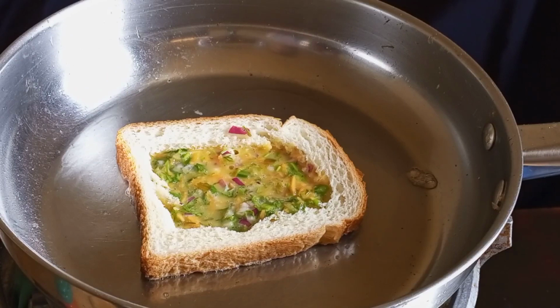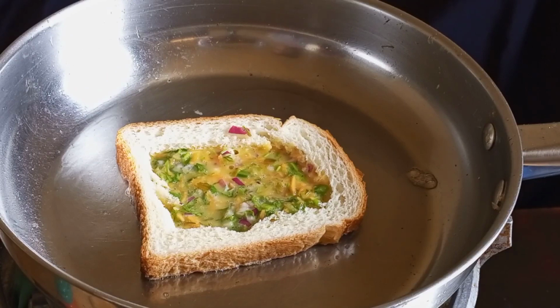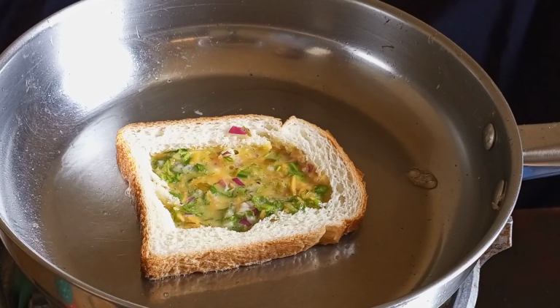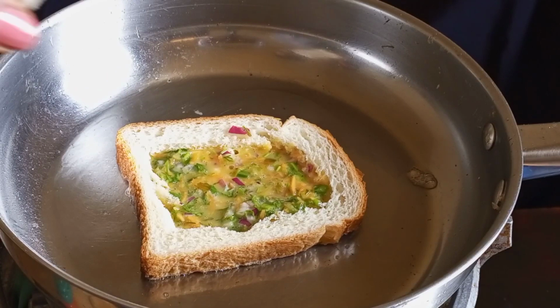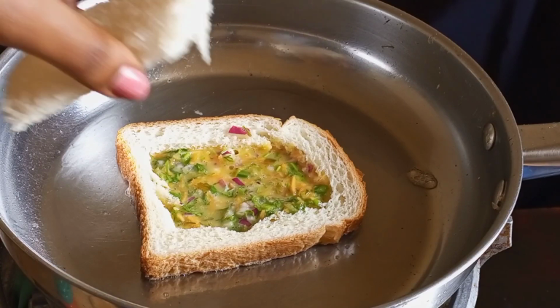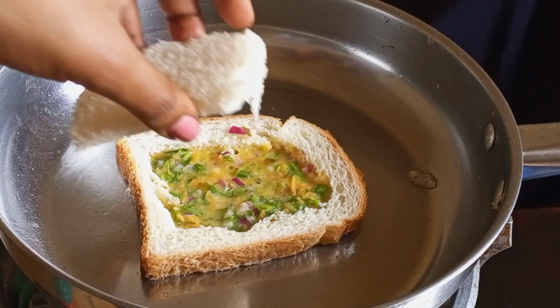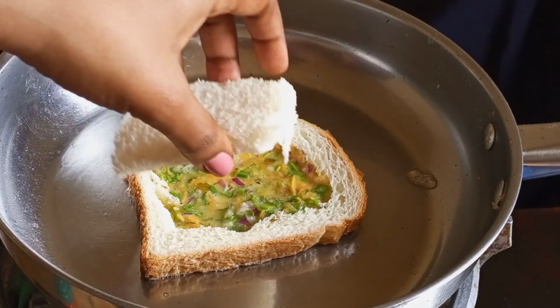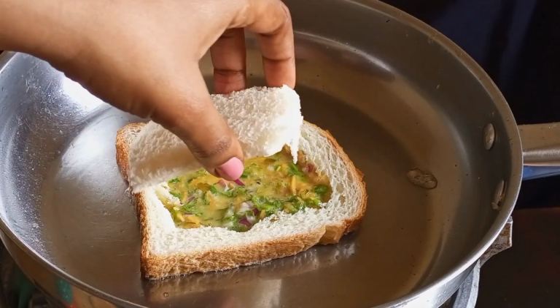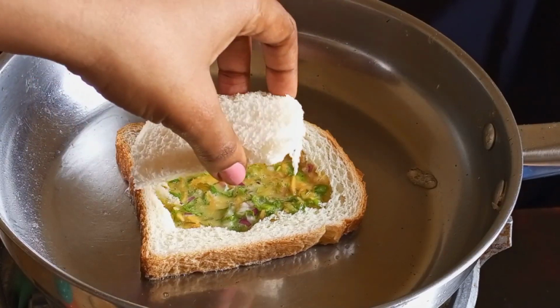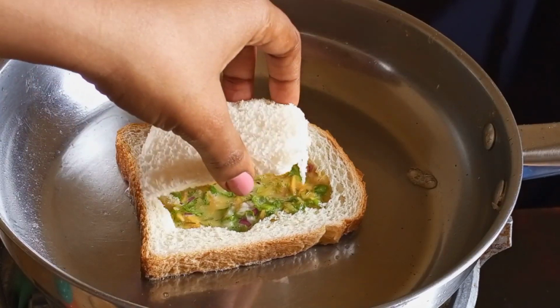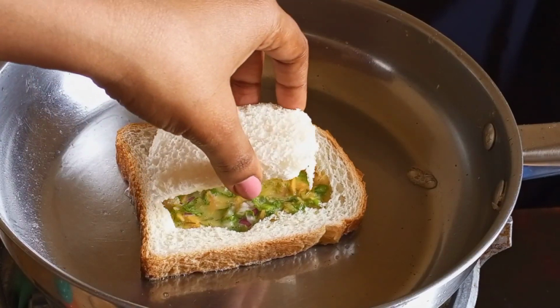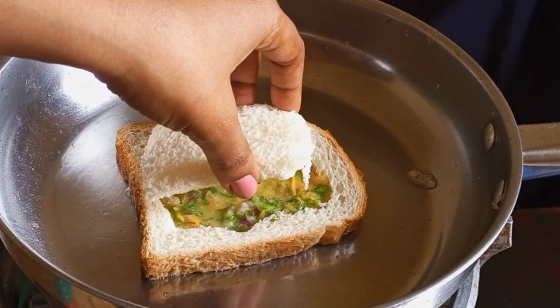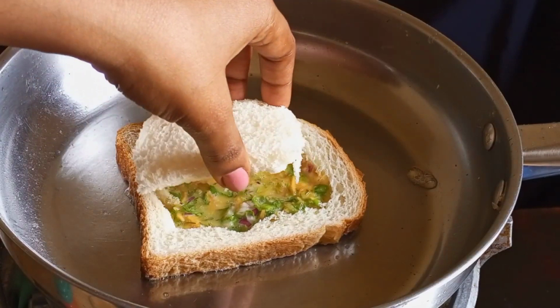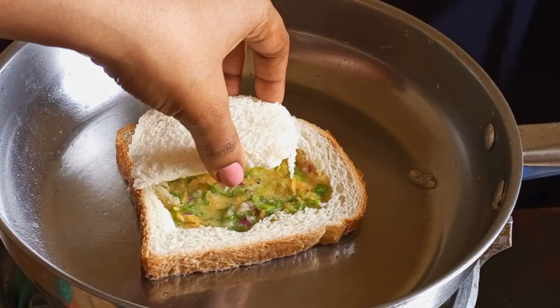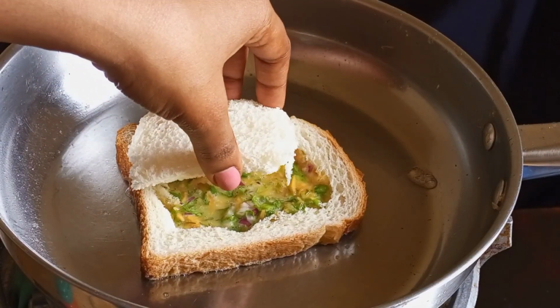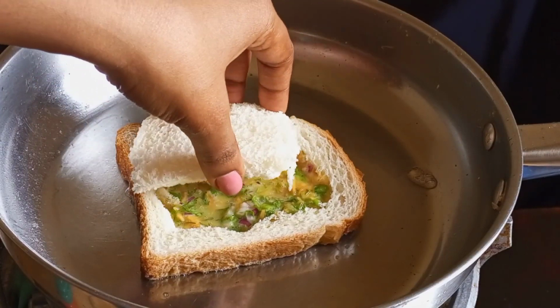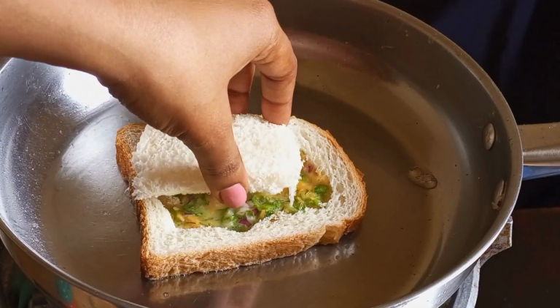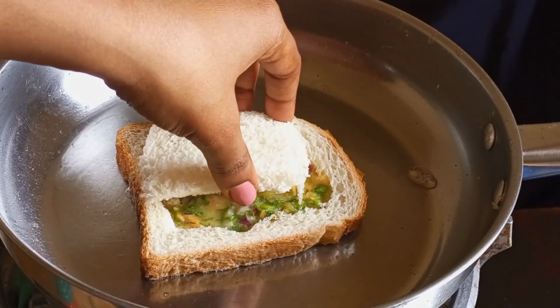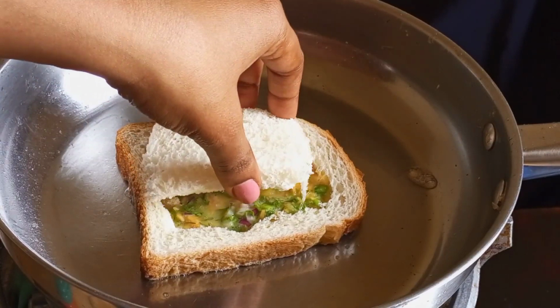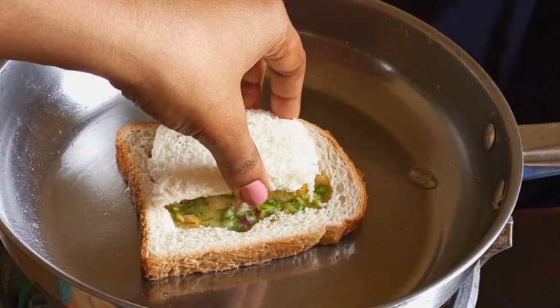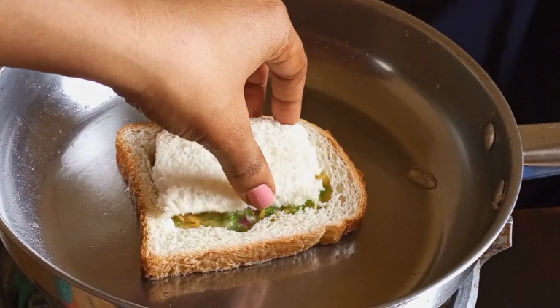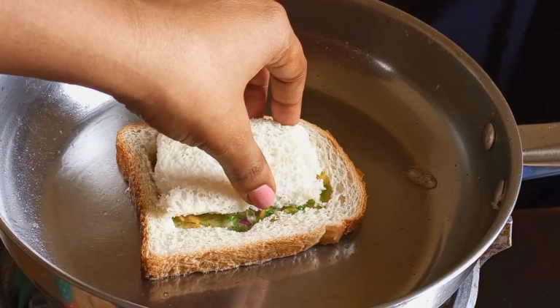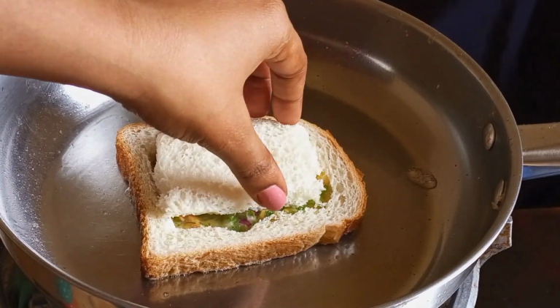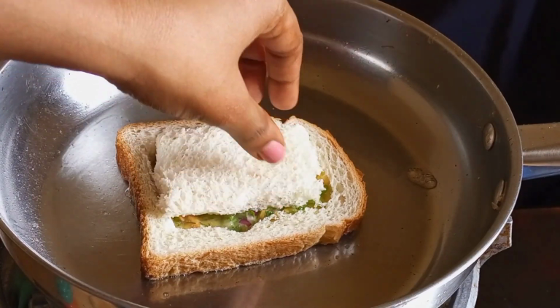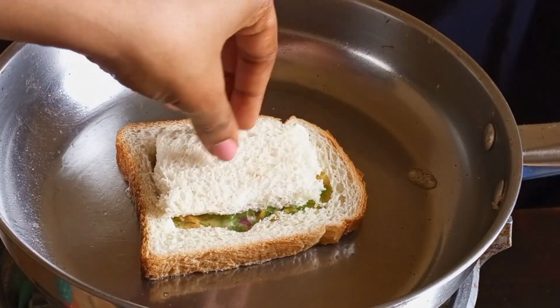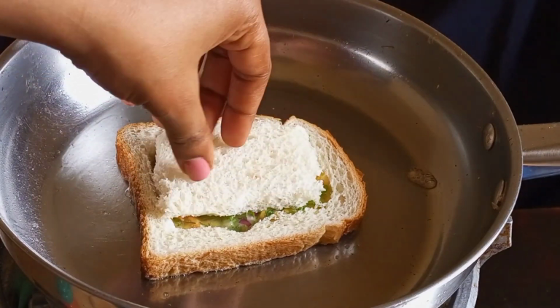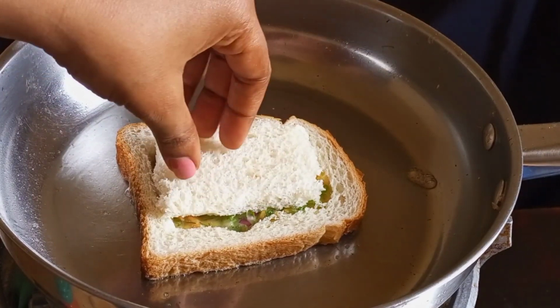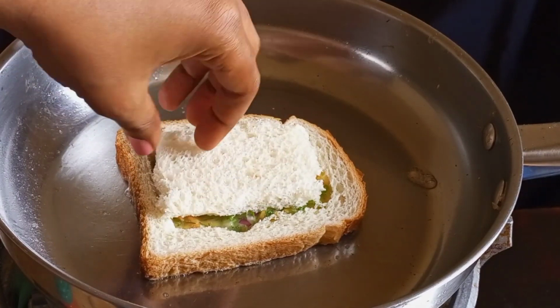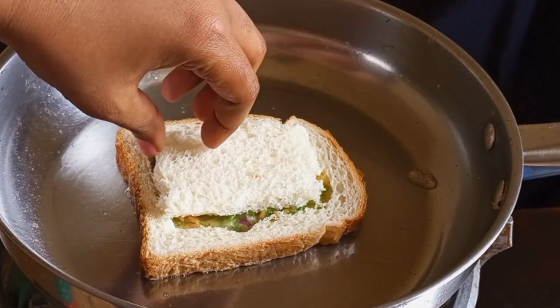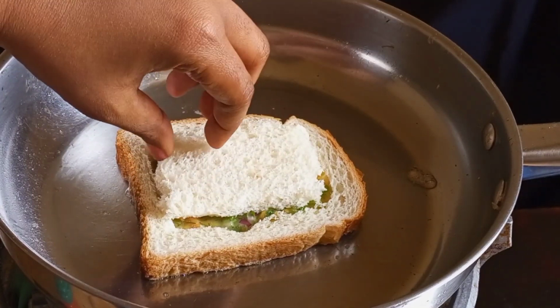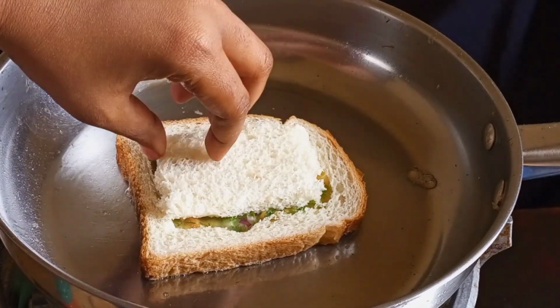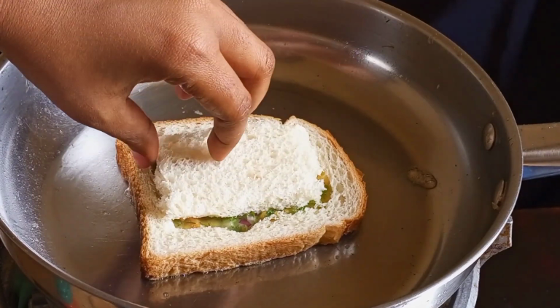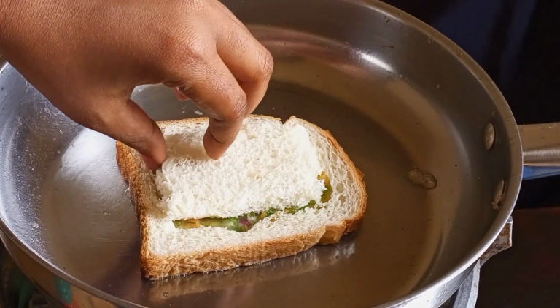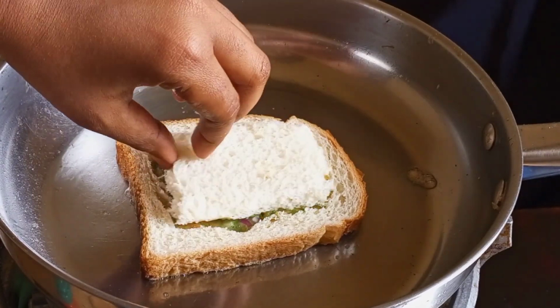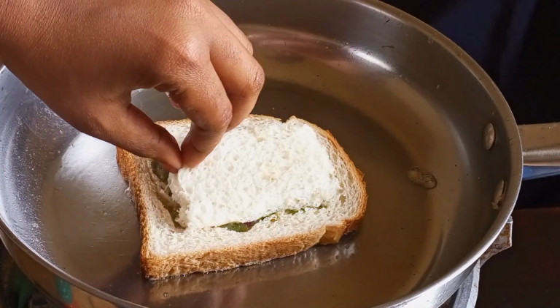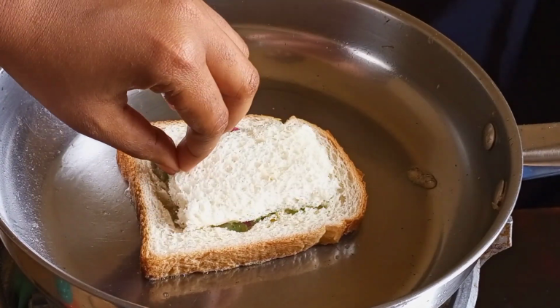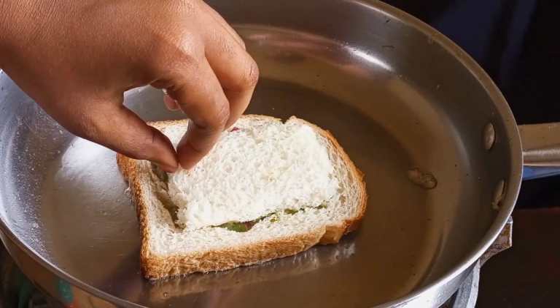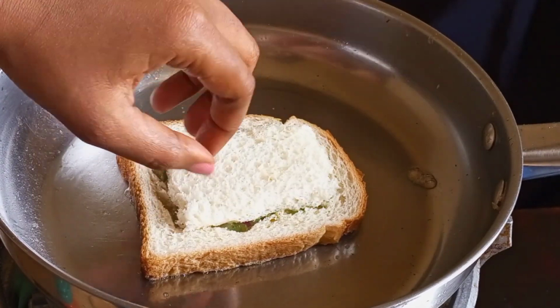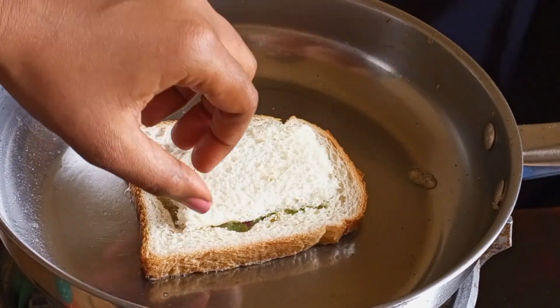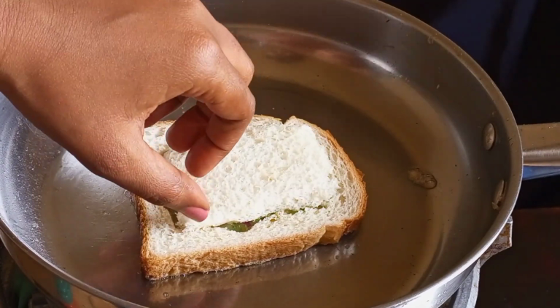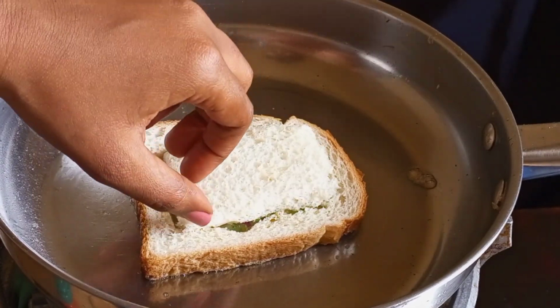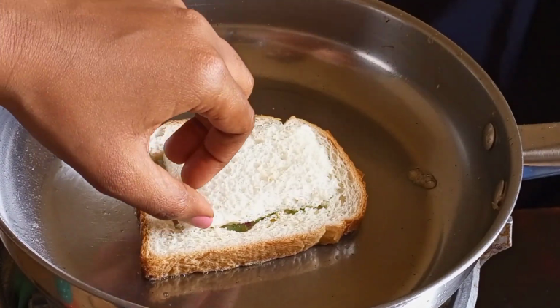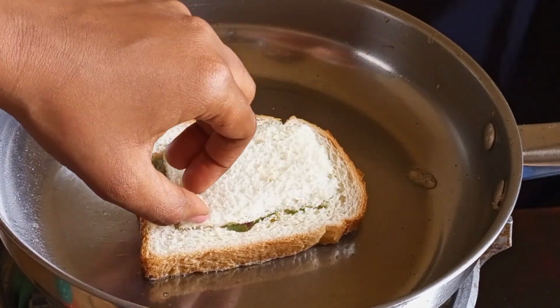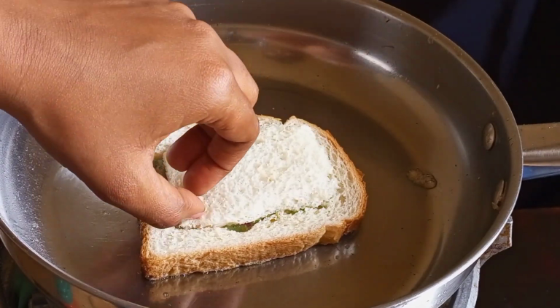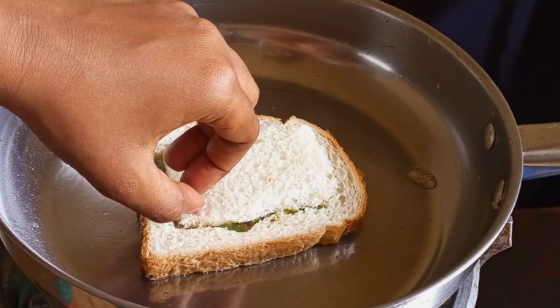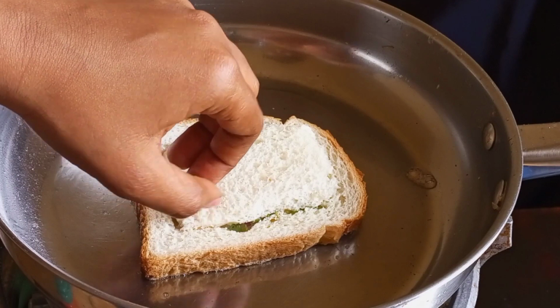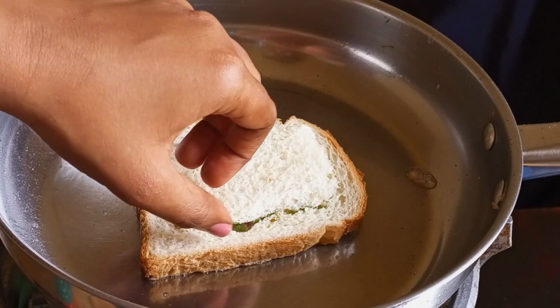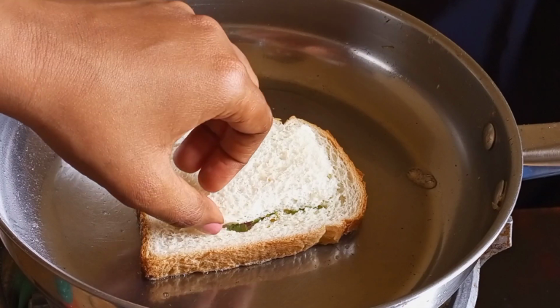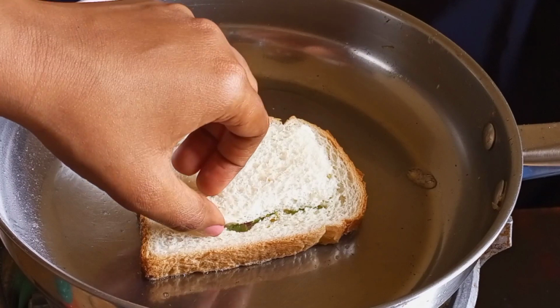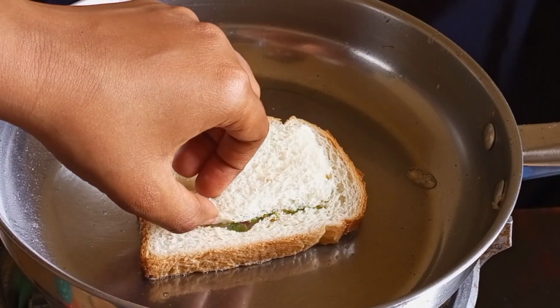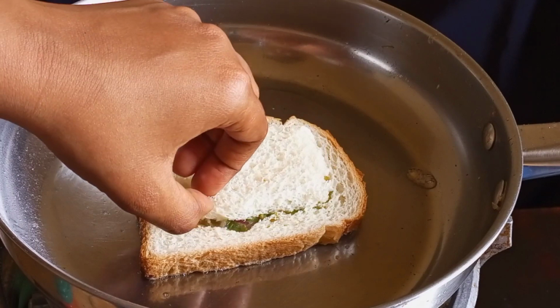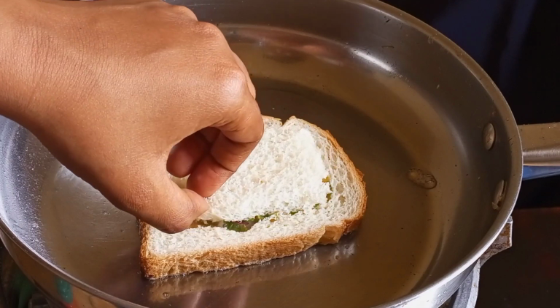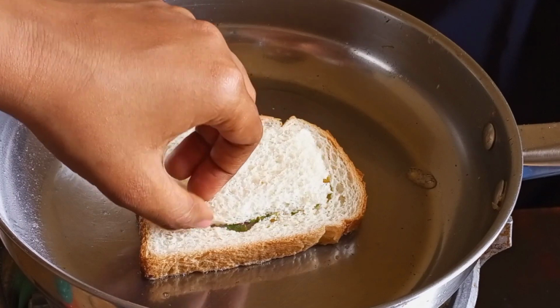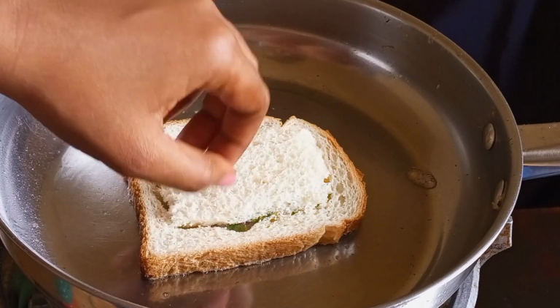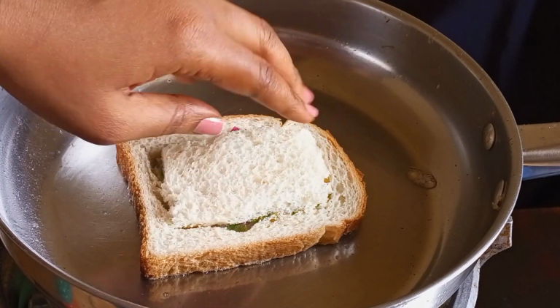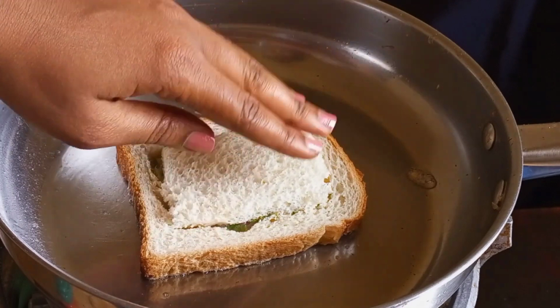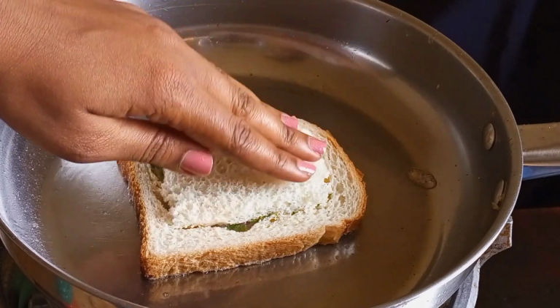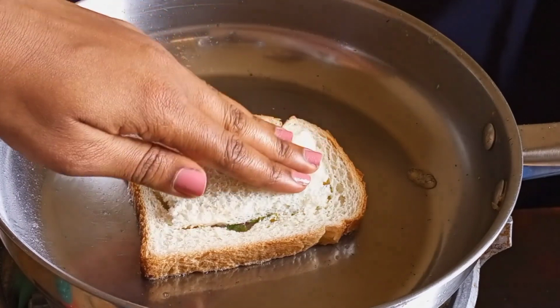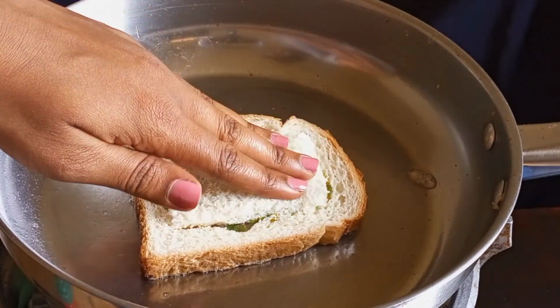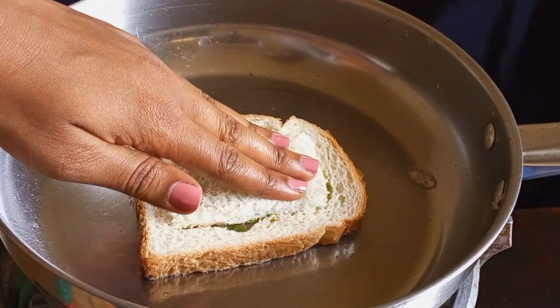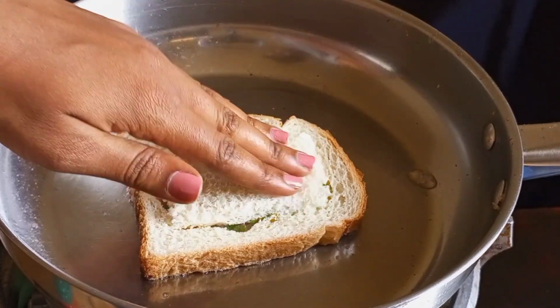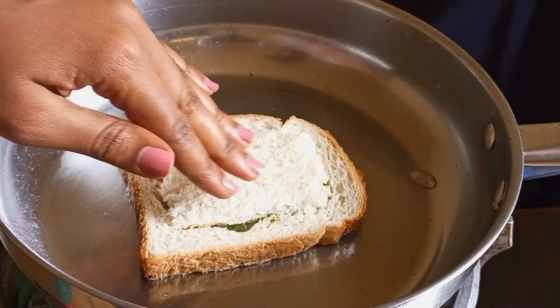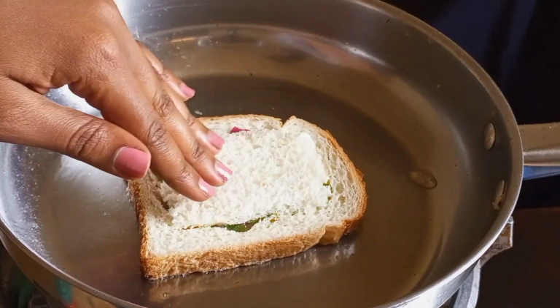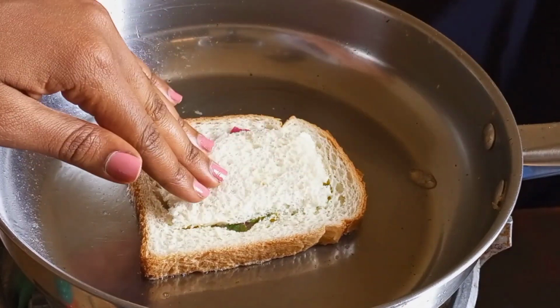Cover the middle part with the bread that was sliced out, then spread some eggs and vegetables on top.